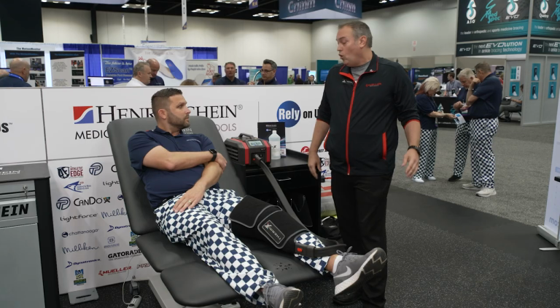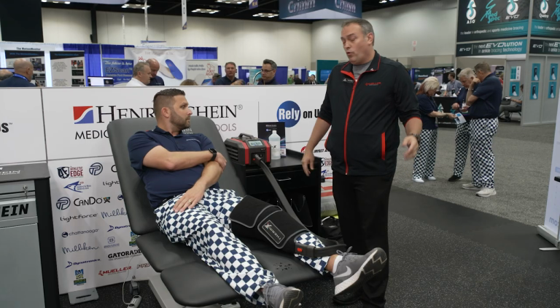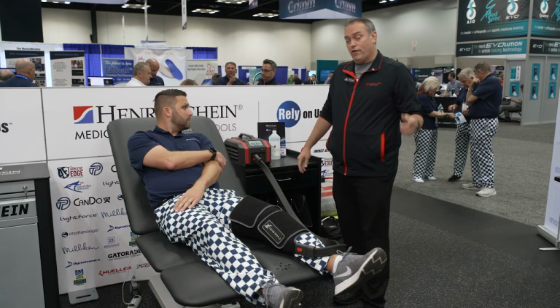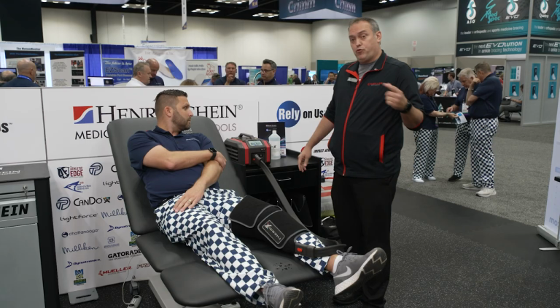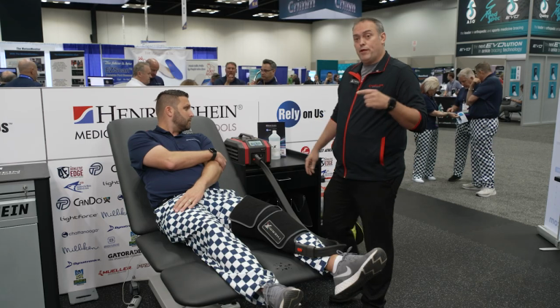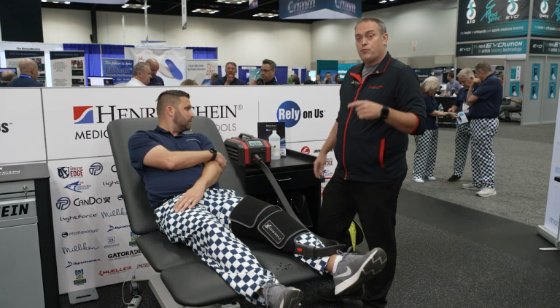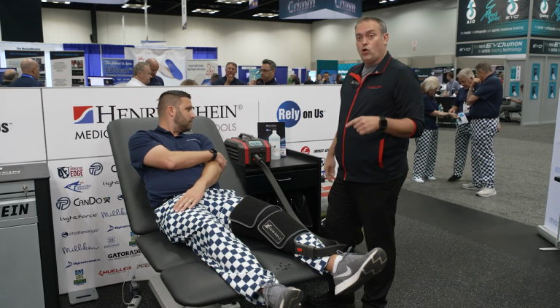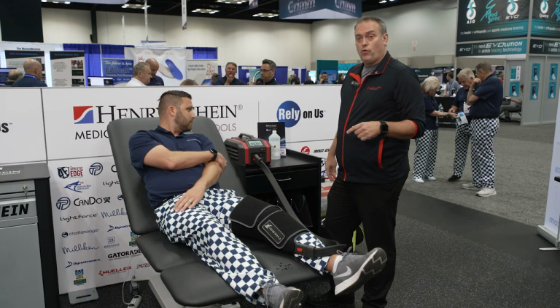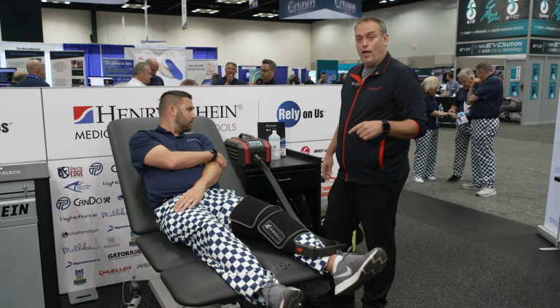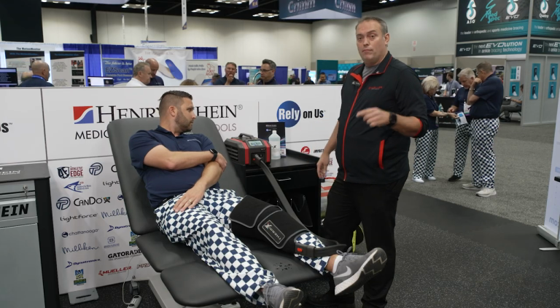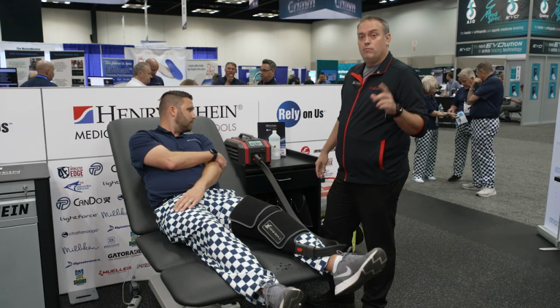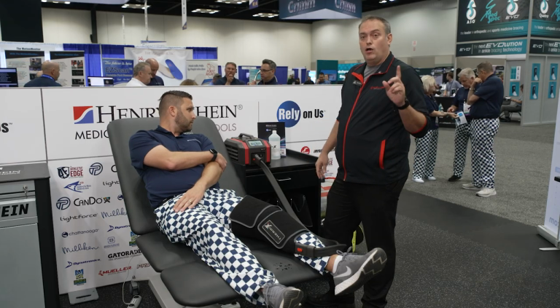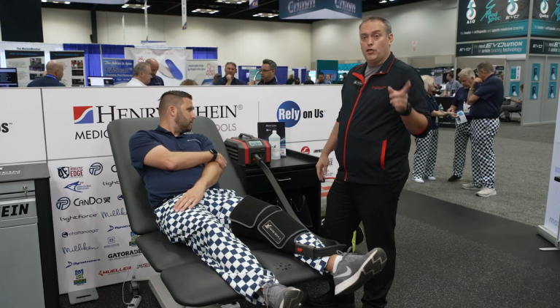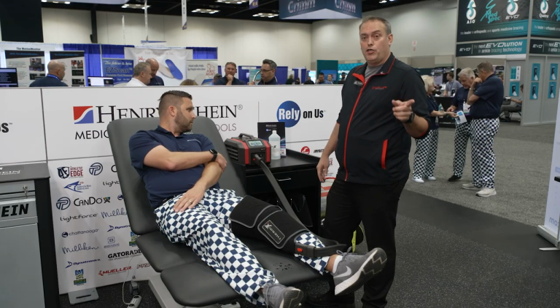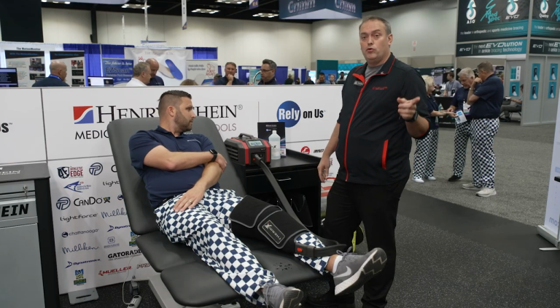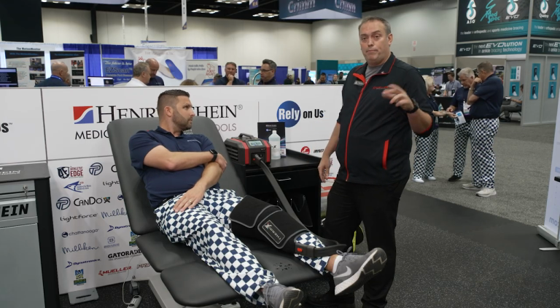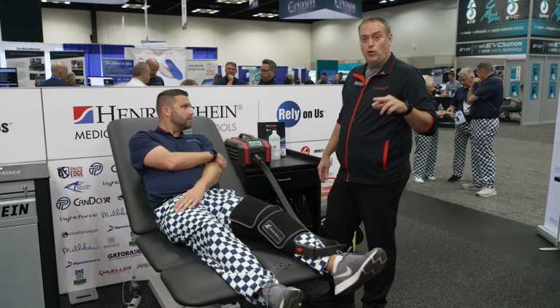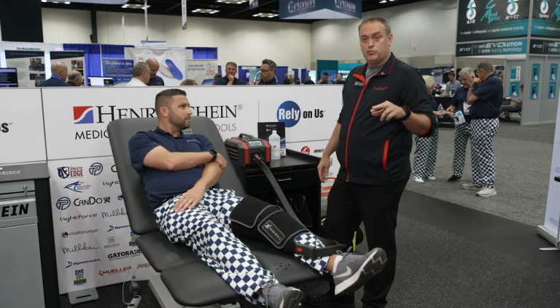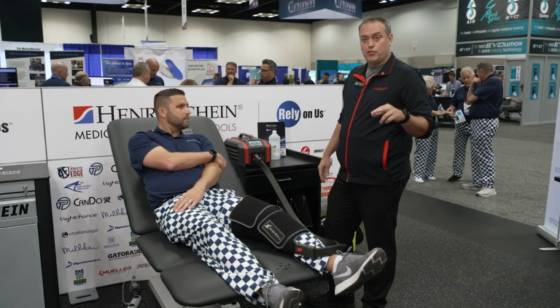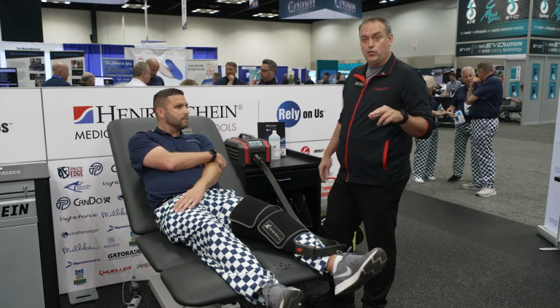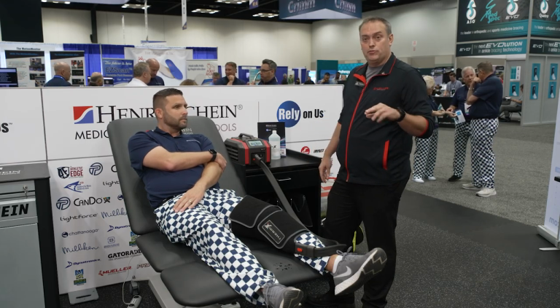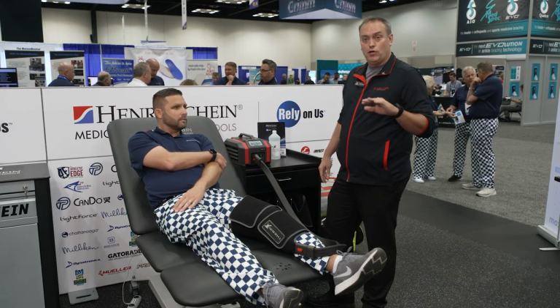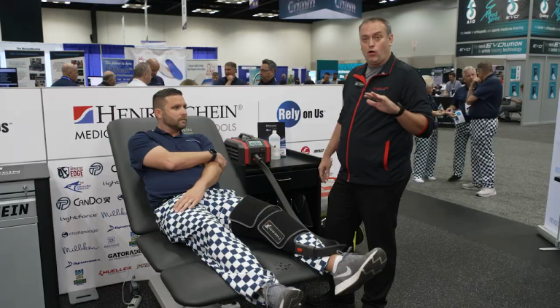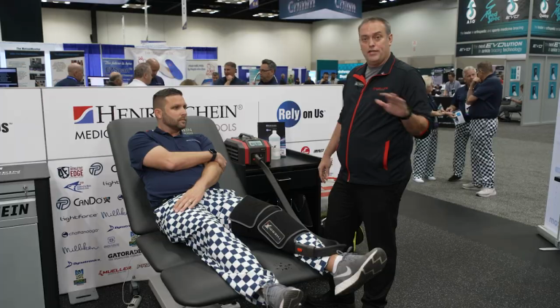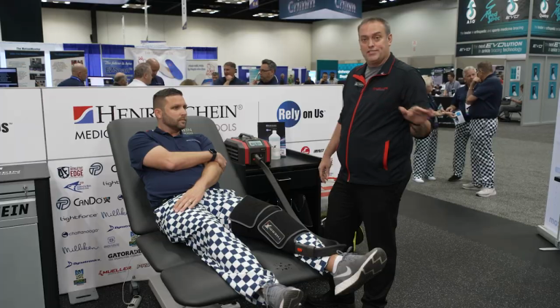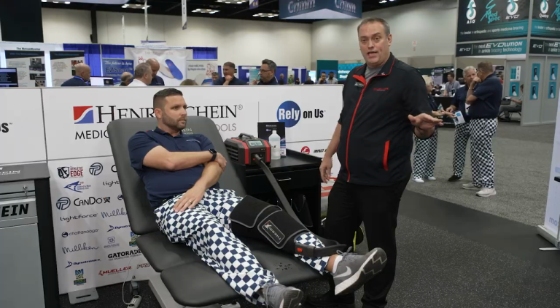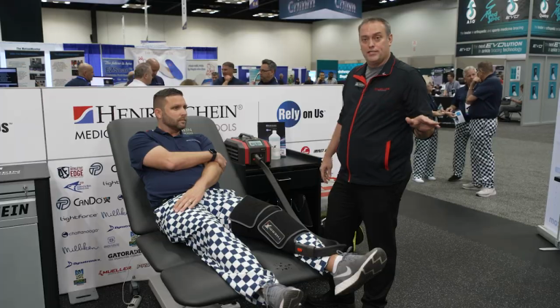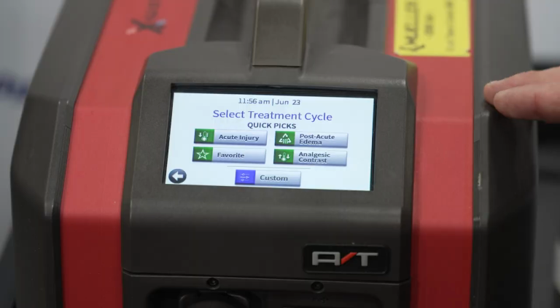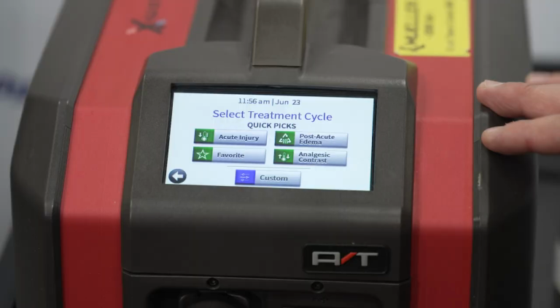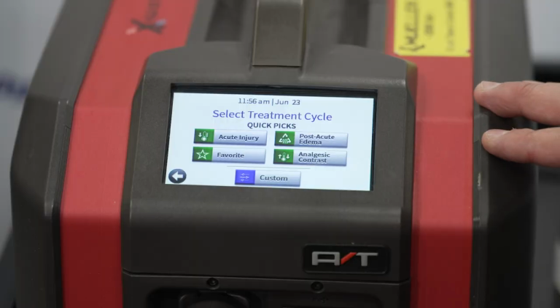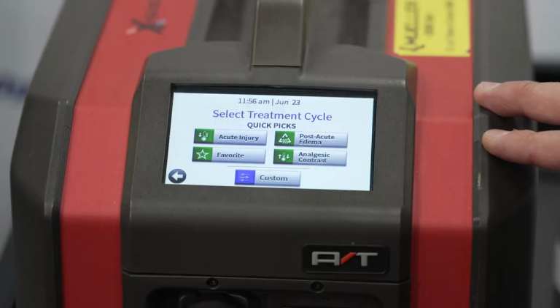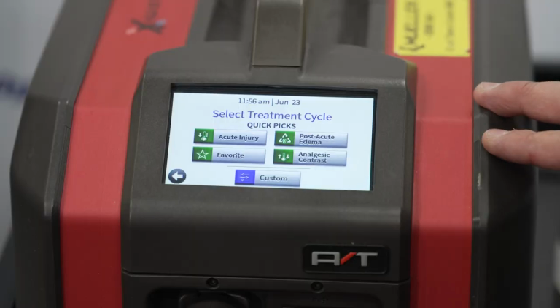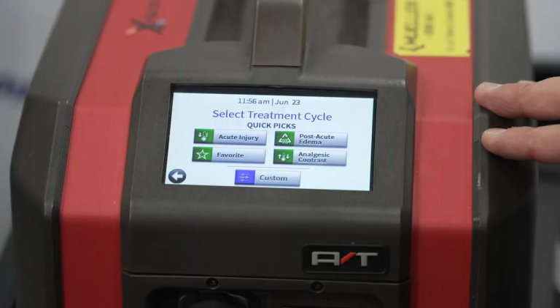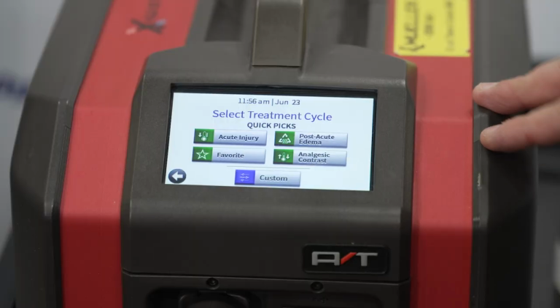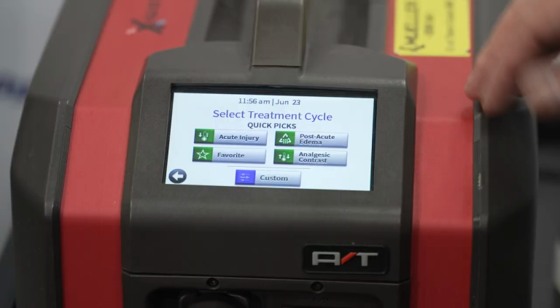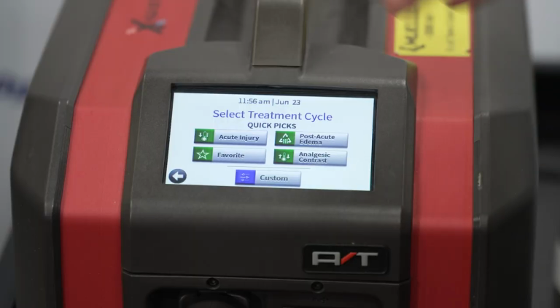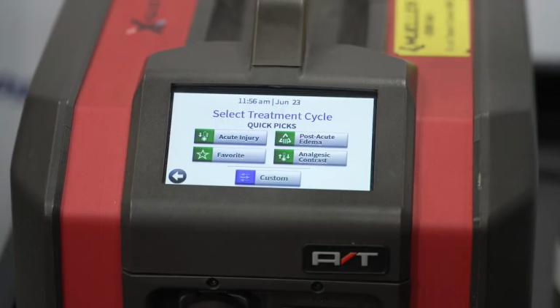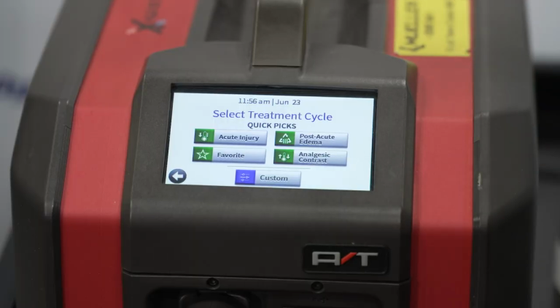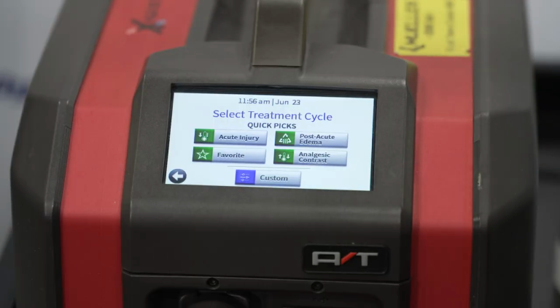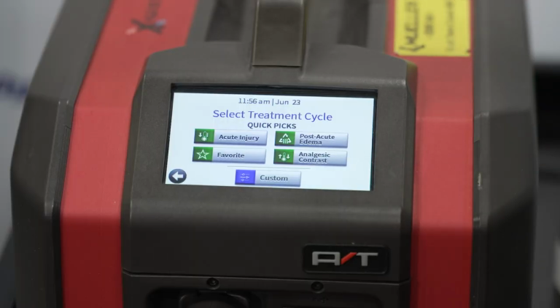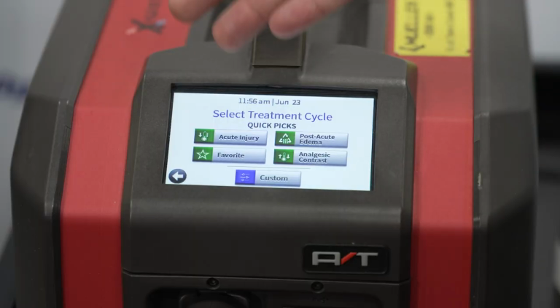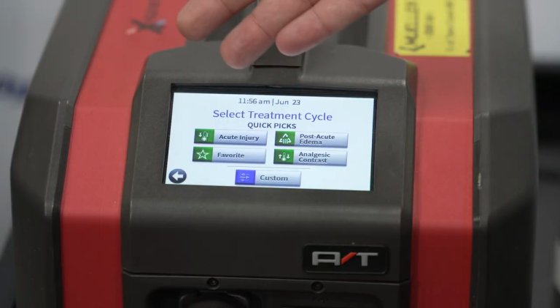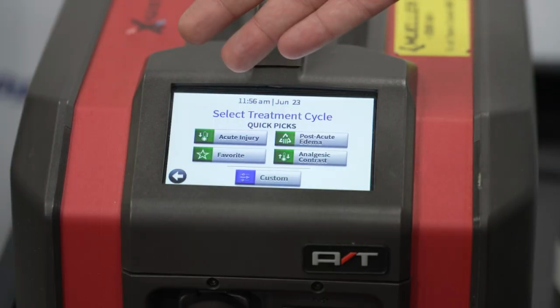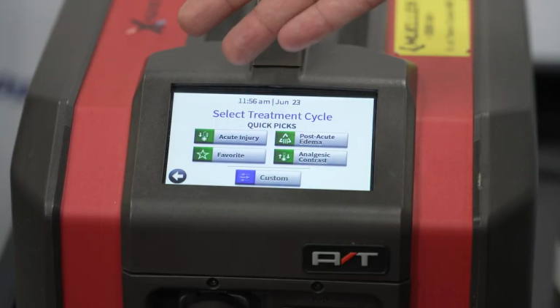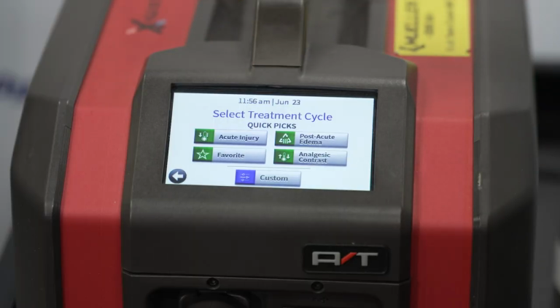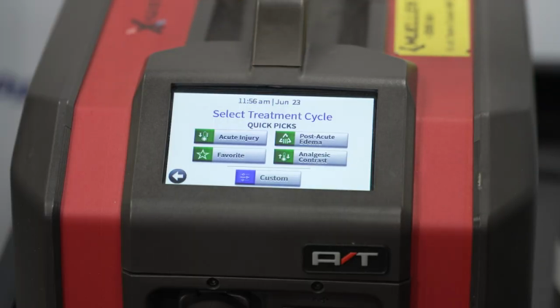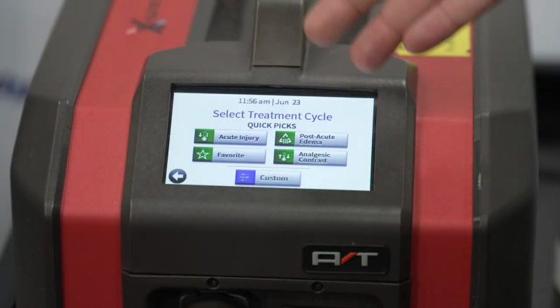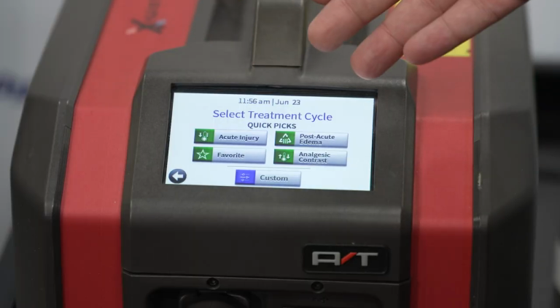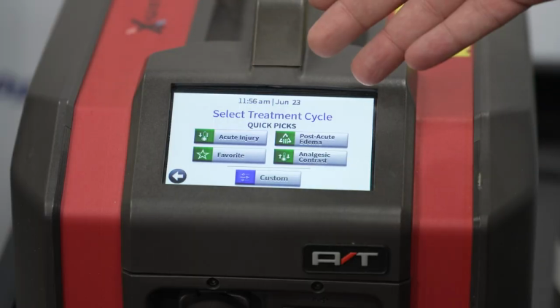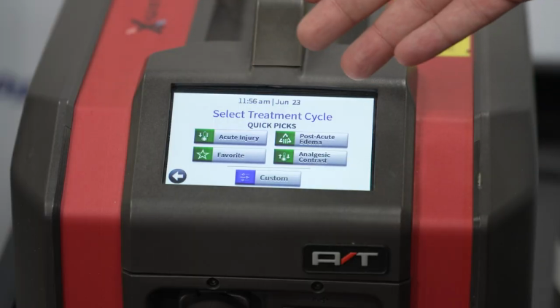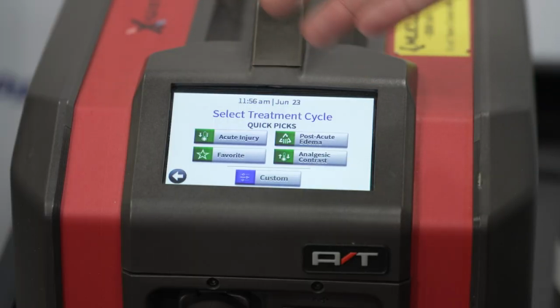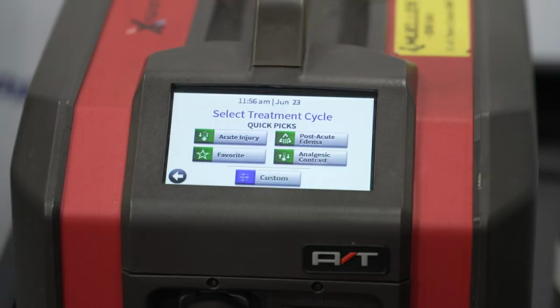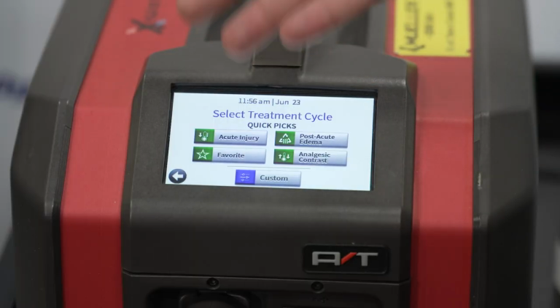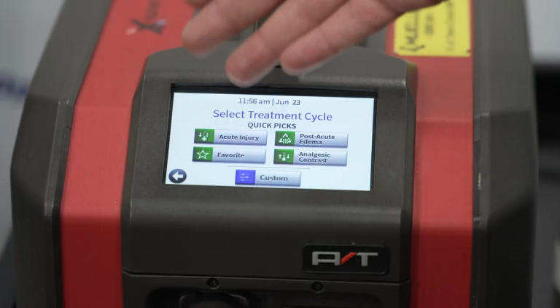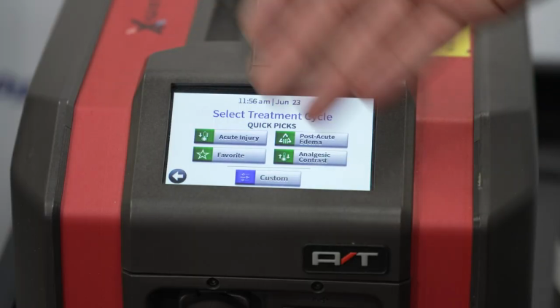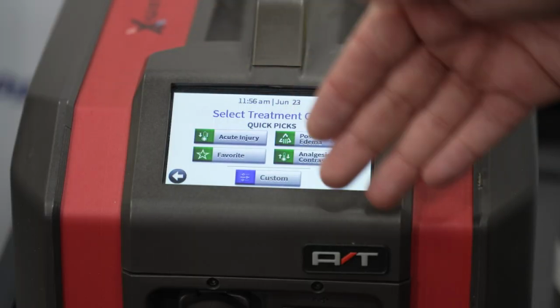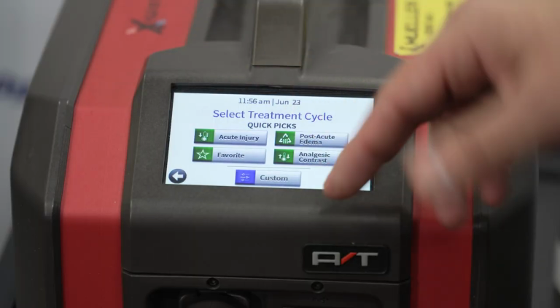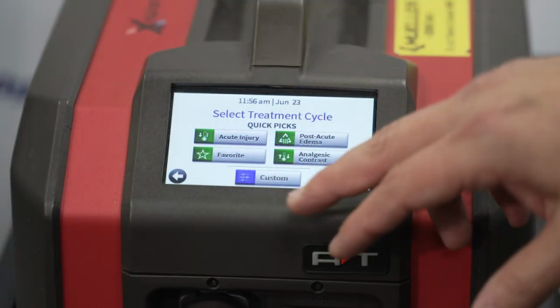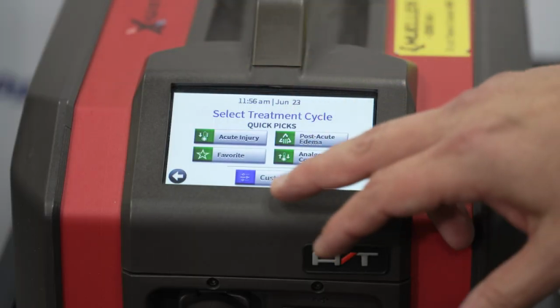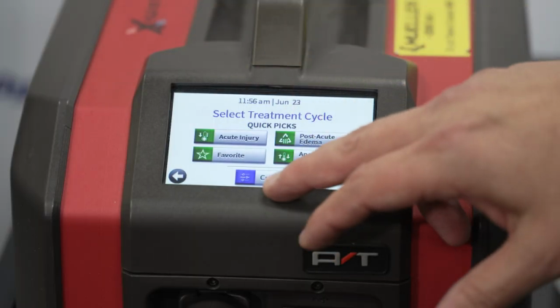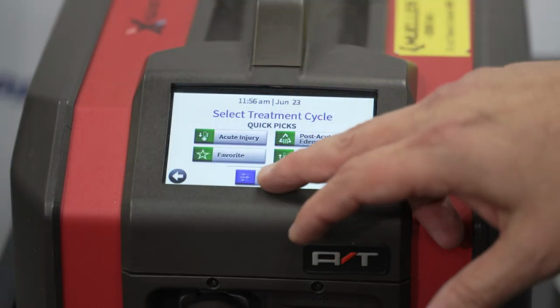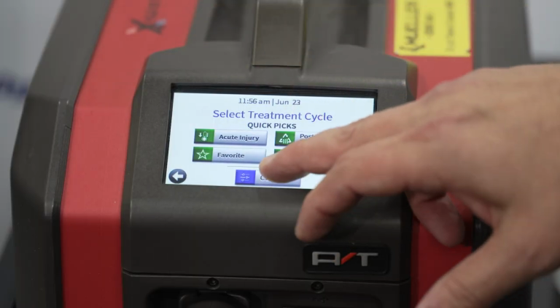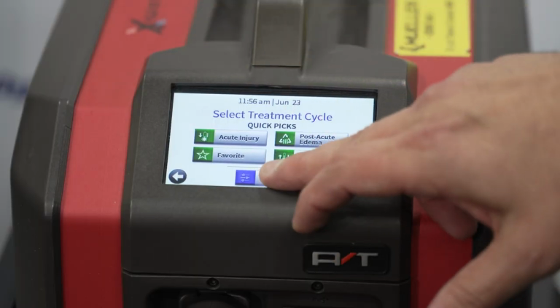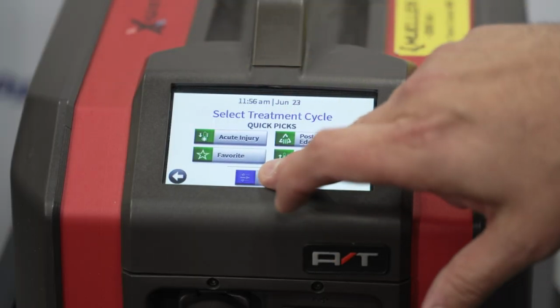We have pre-programmed acute and post-acute settings that are already science-backed treatments that you can utilize, or you can program your favorite, or go to custom.